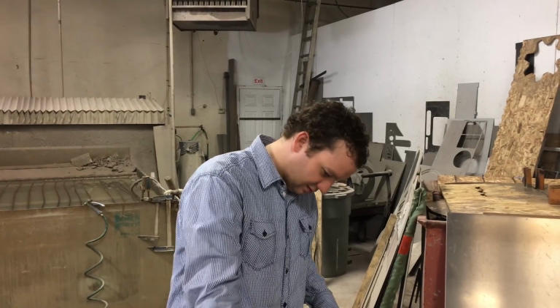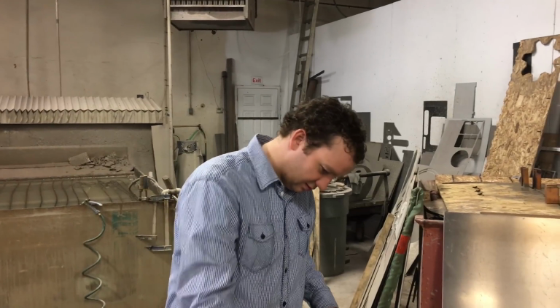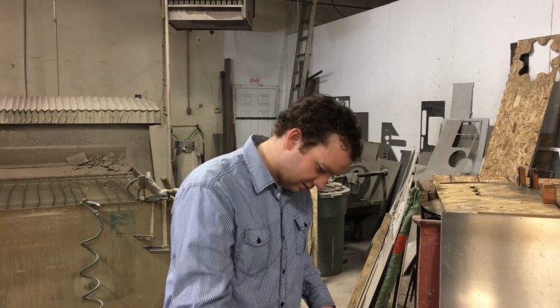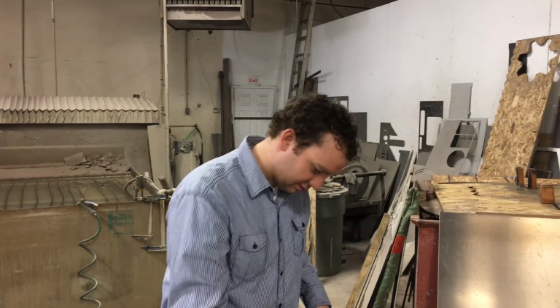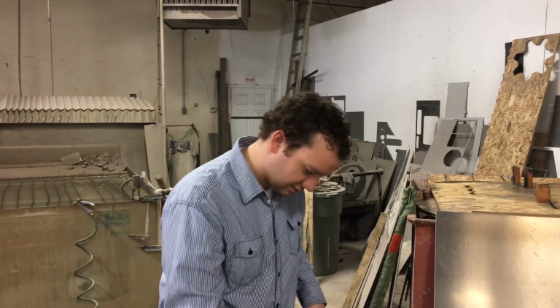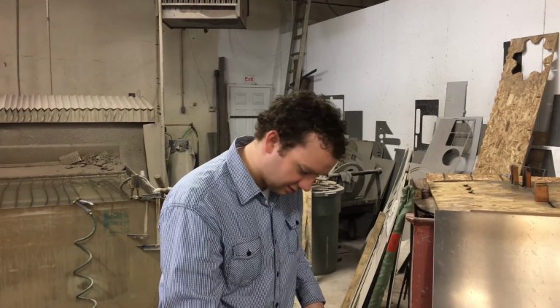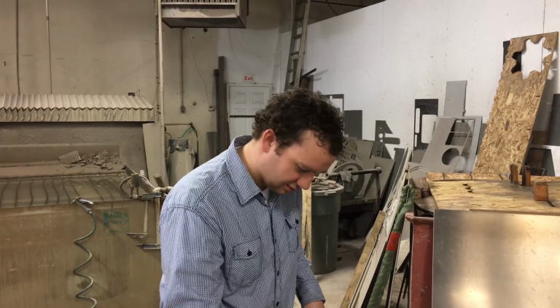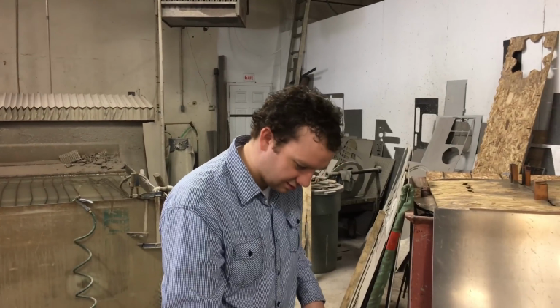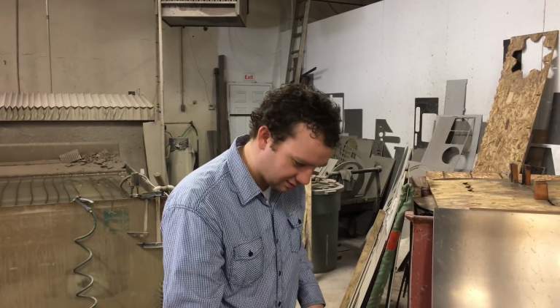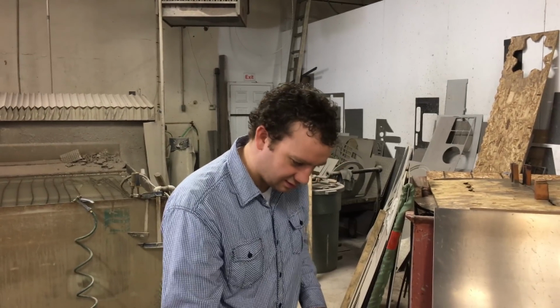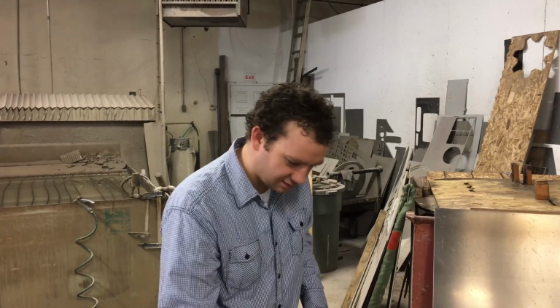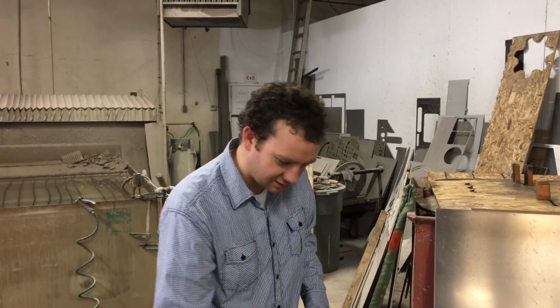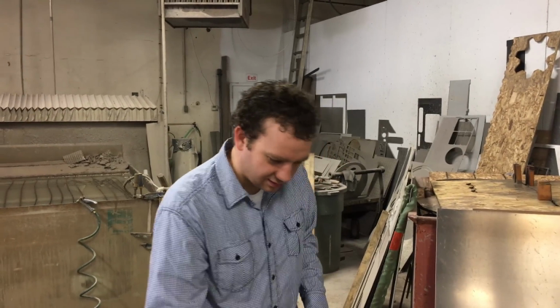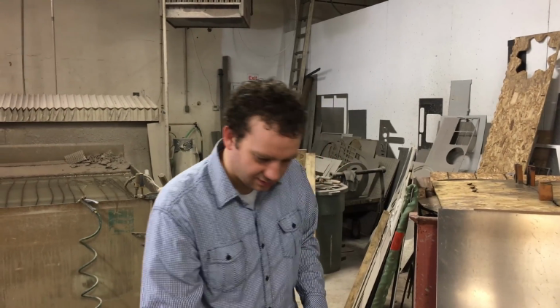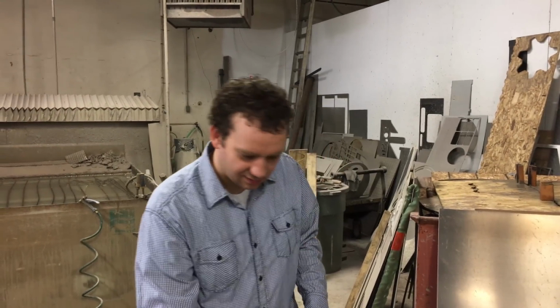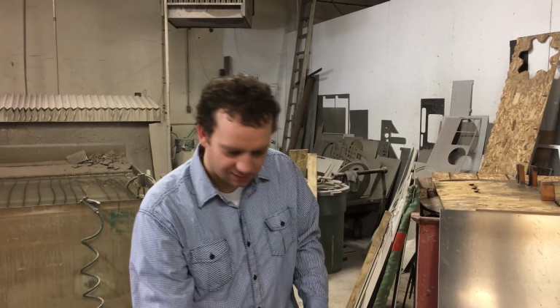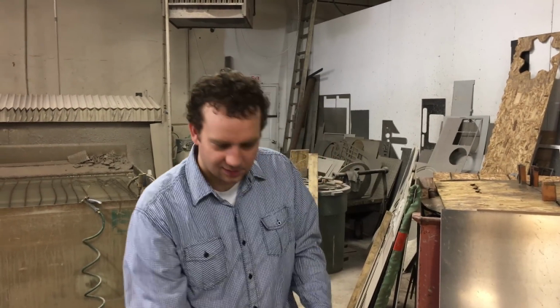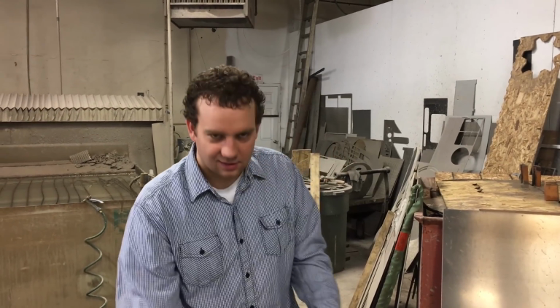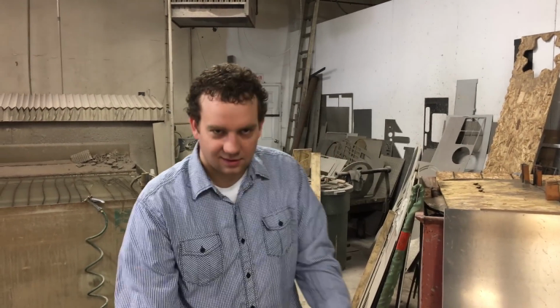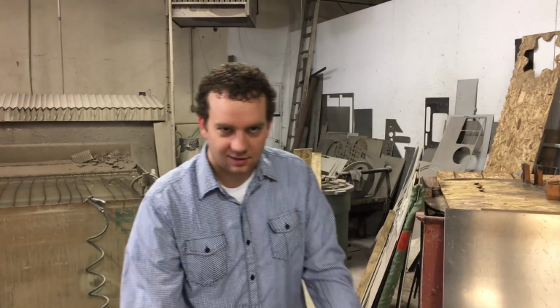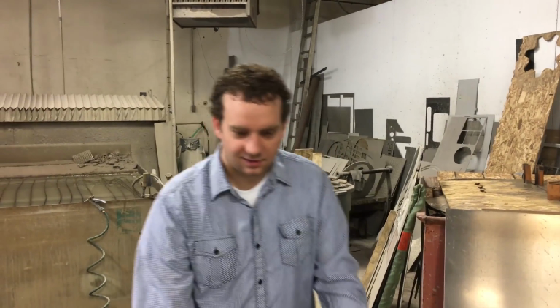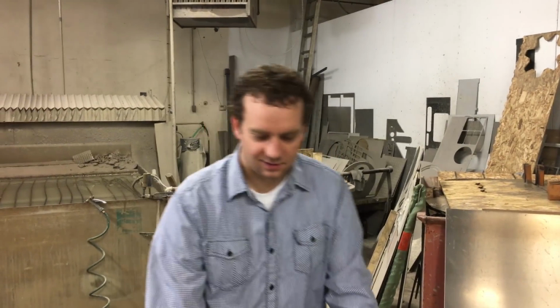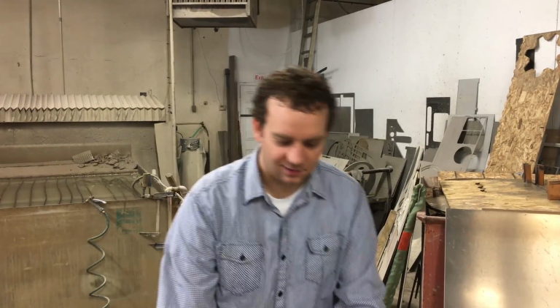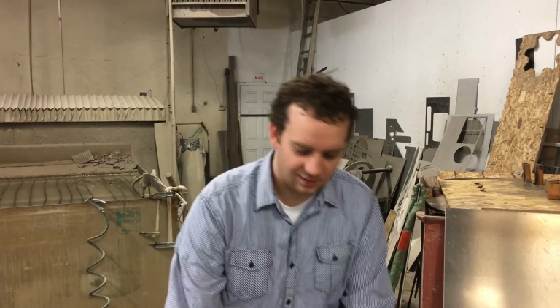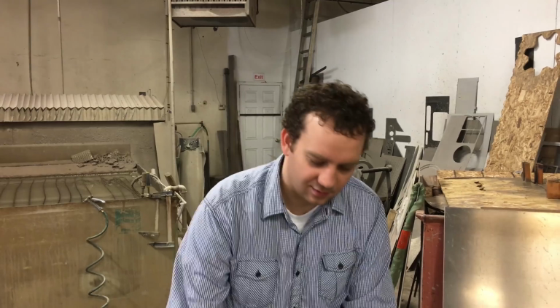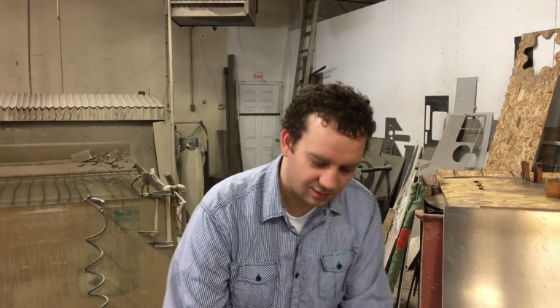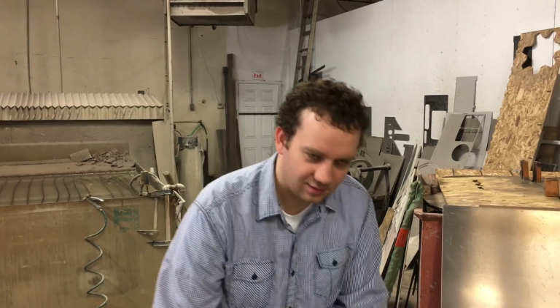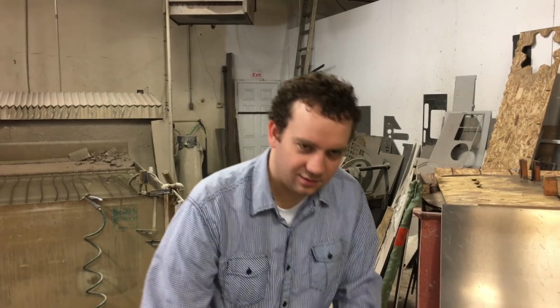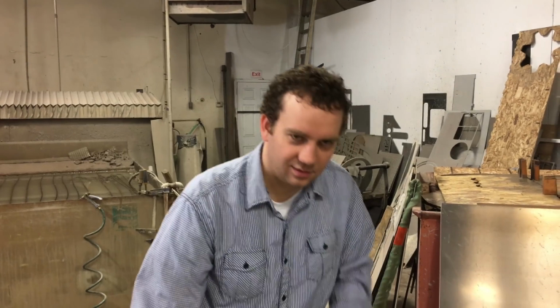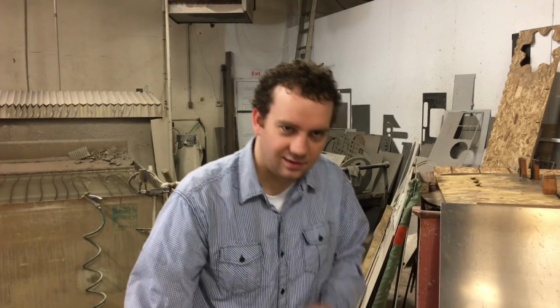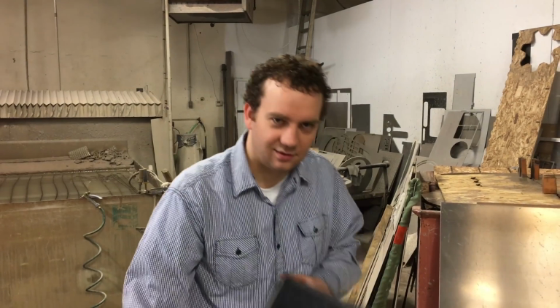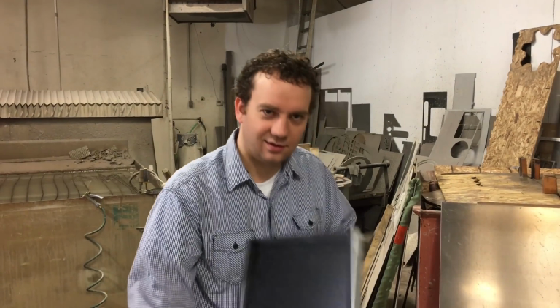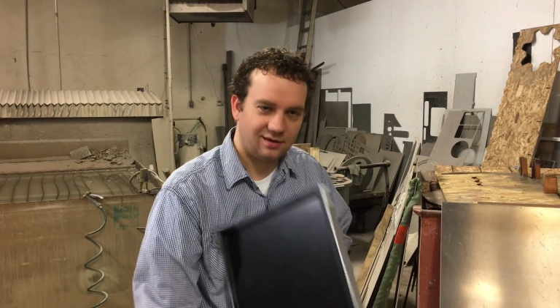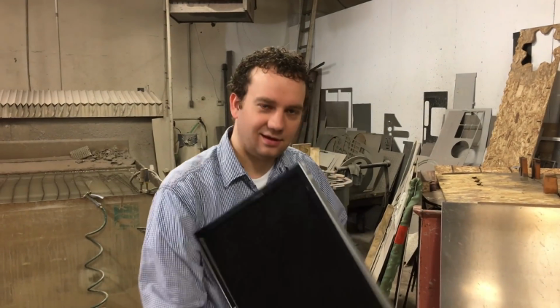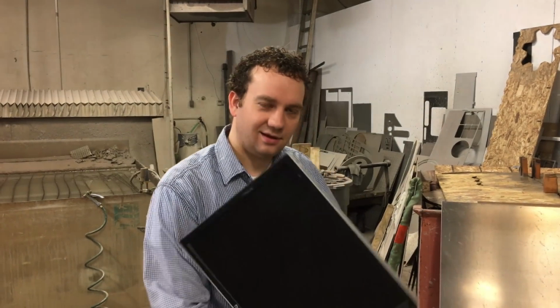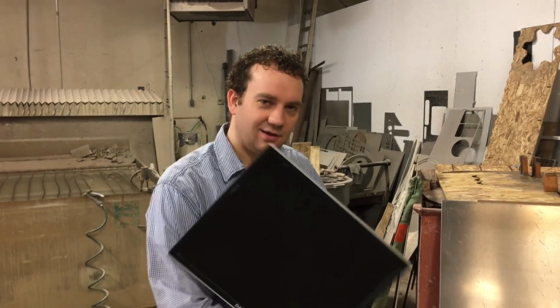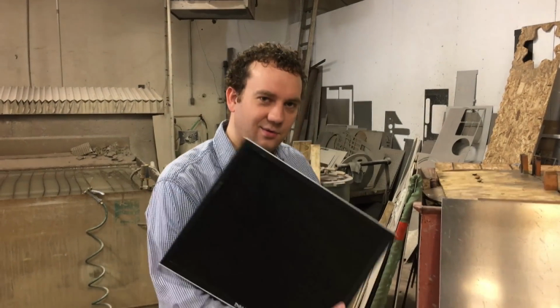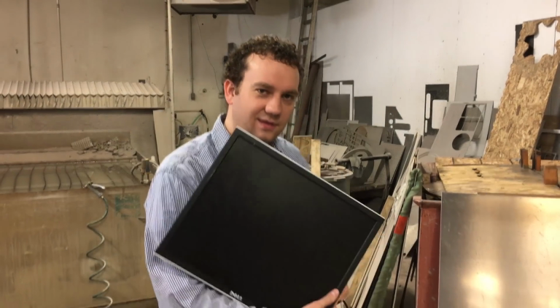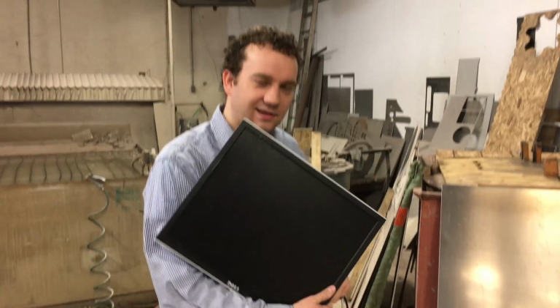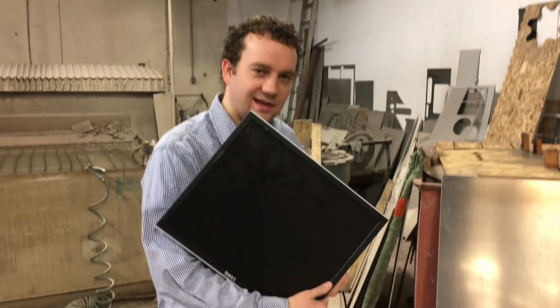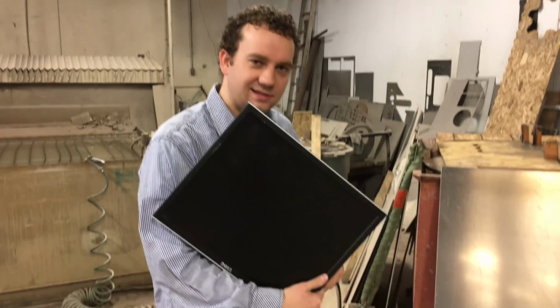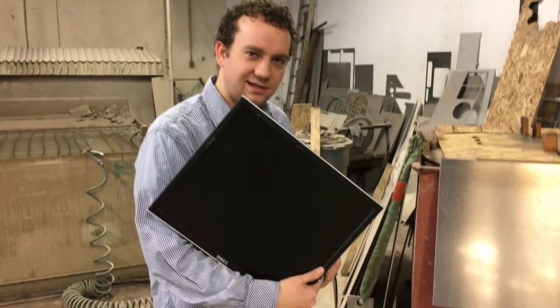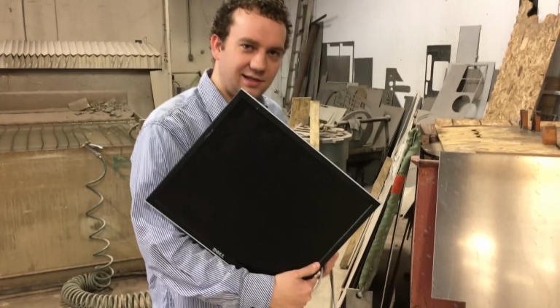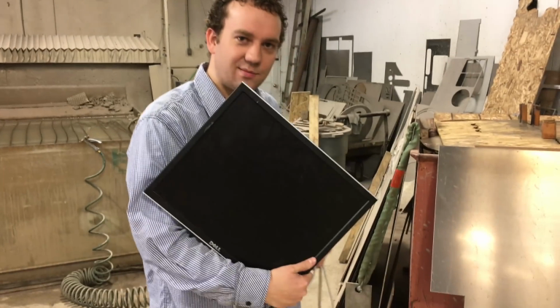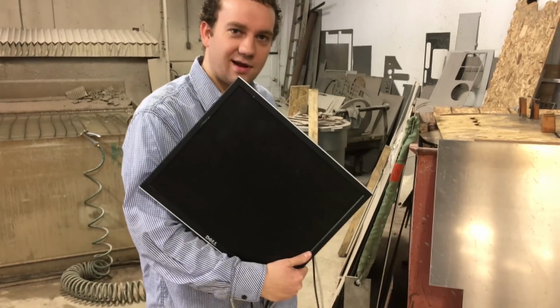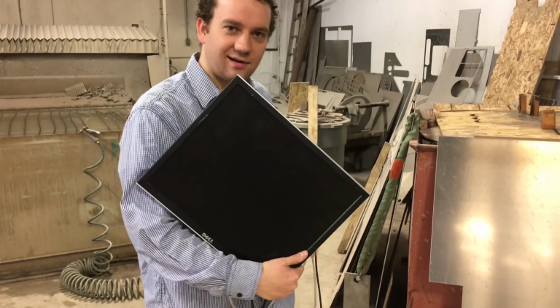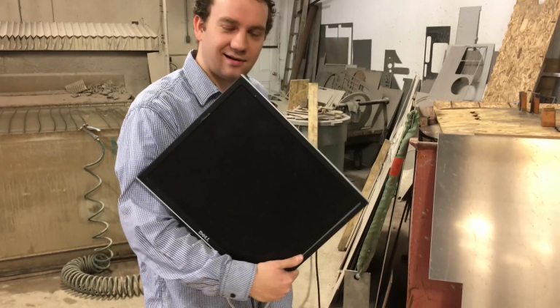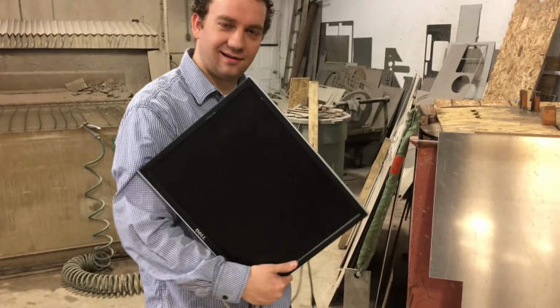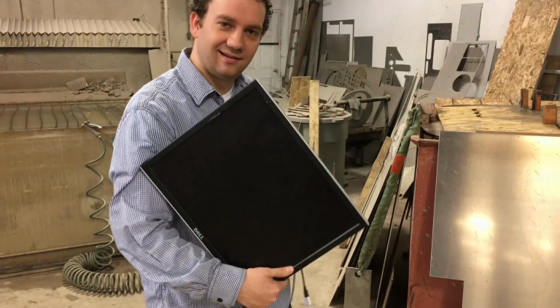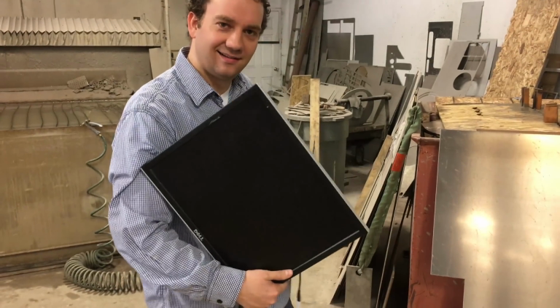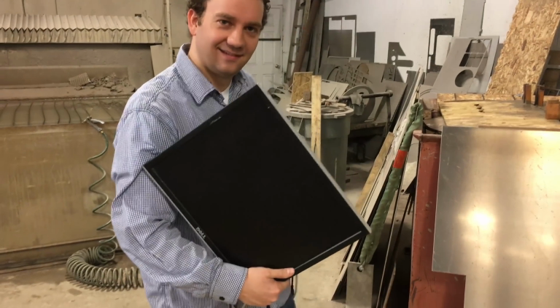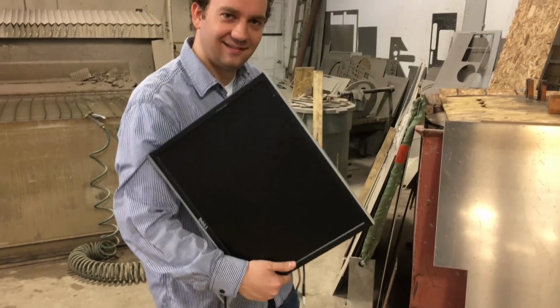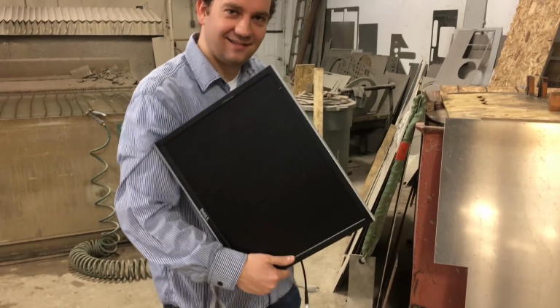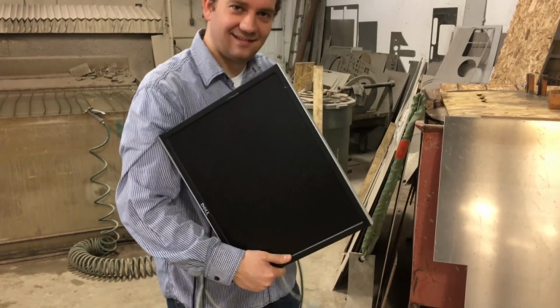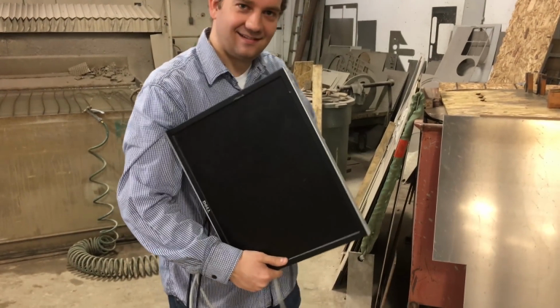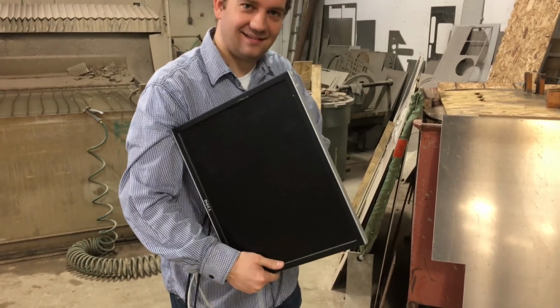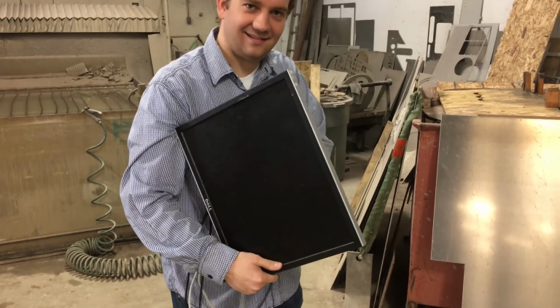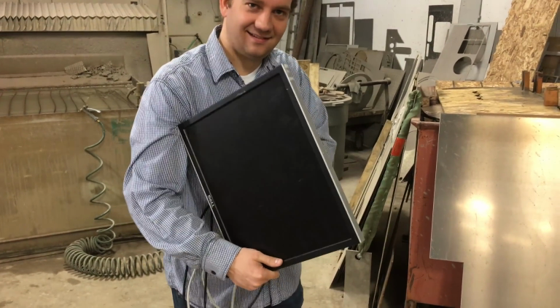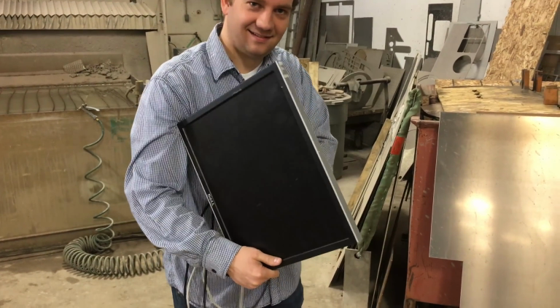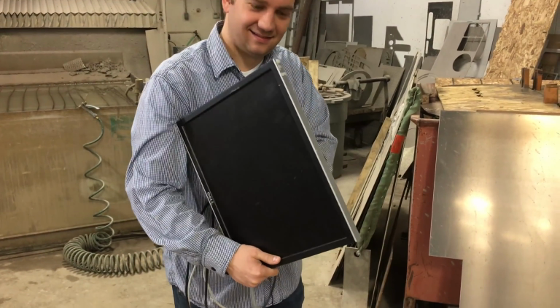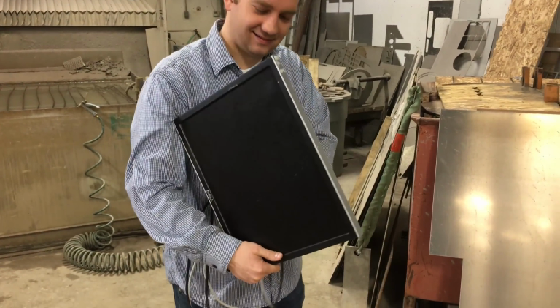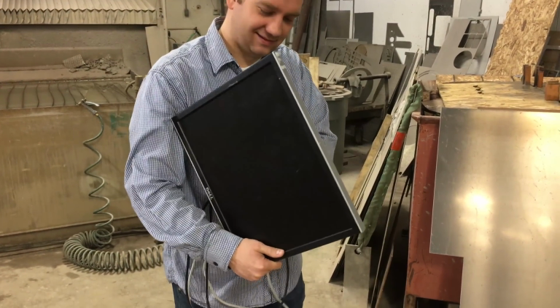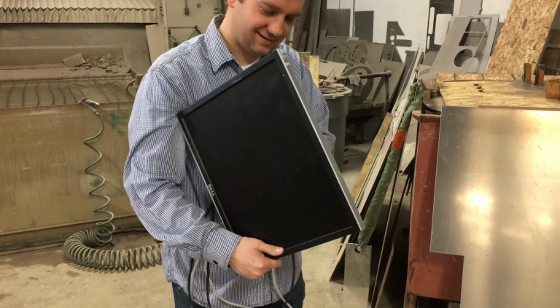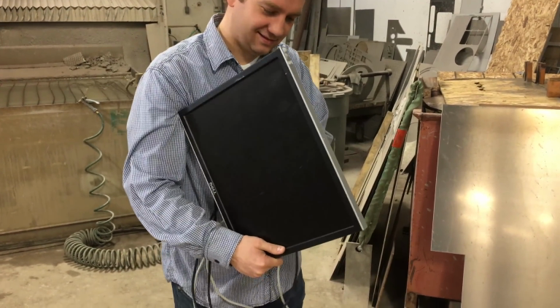Mitchell, what have you prepared for us today? We've got the LCD monitor, by popular request.